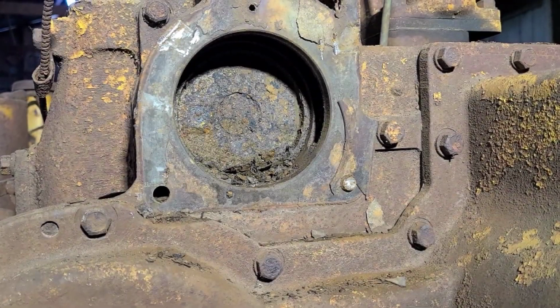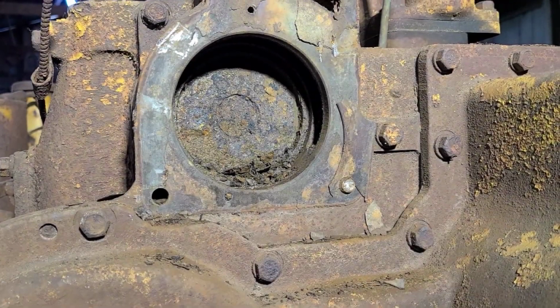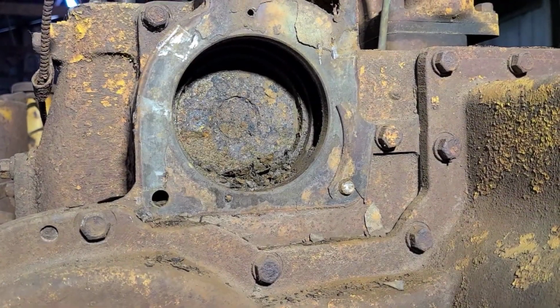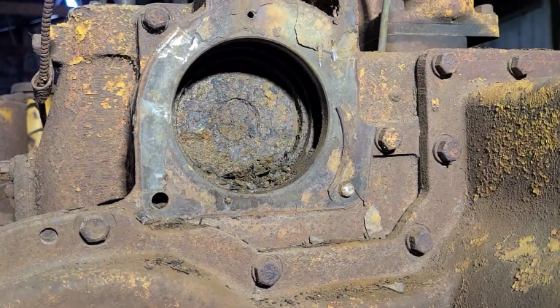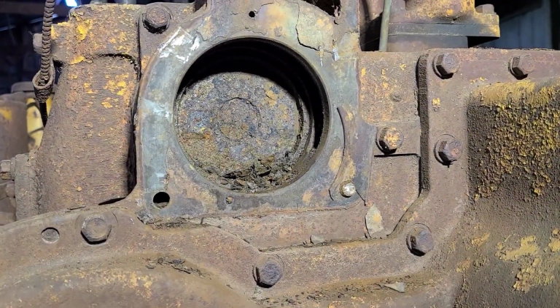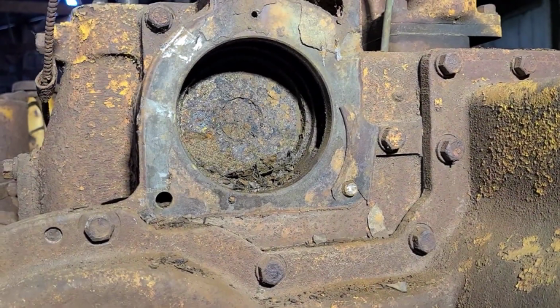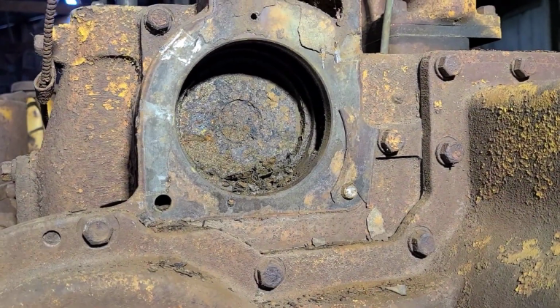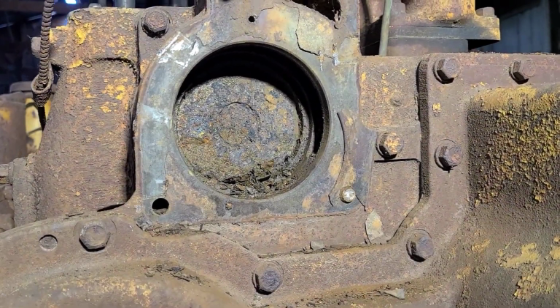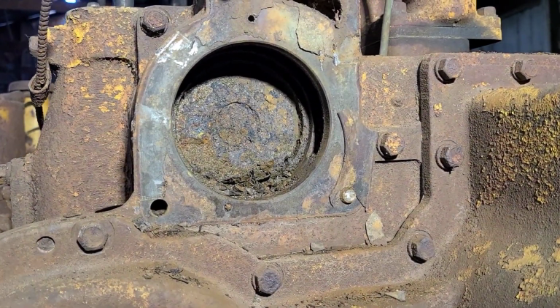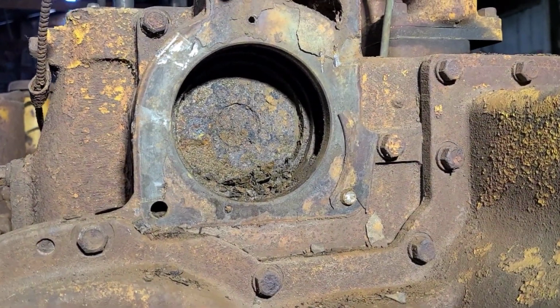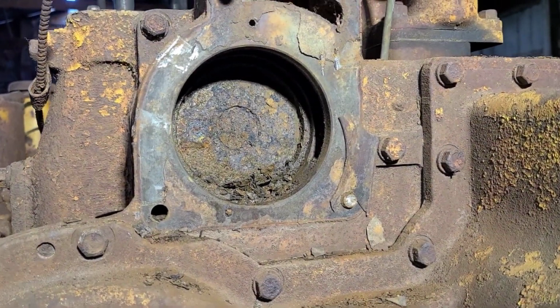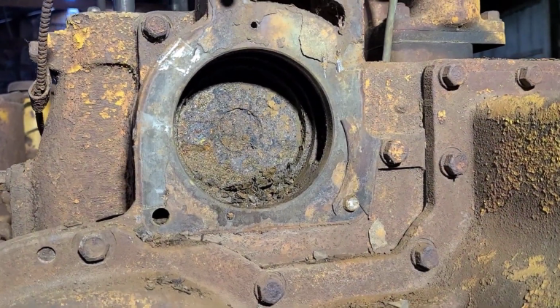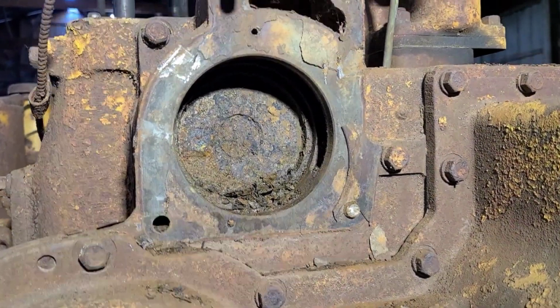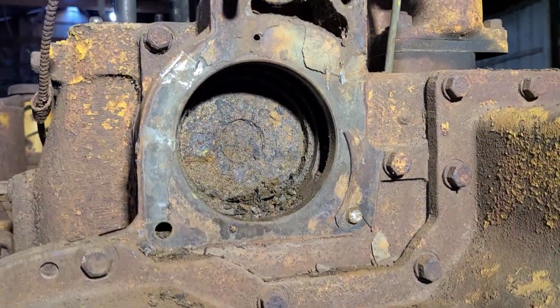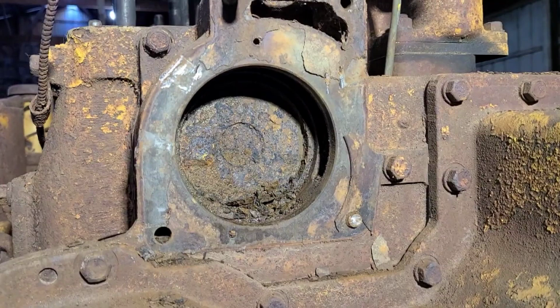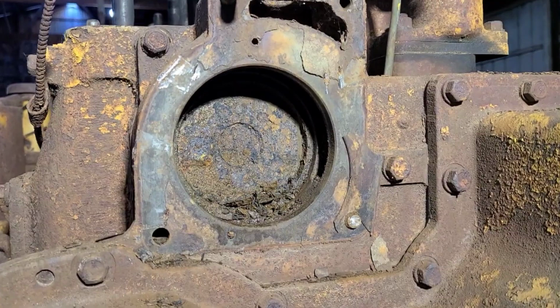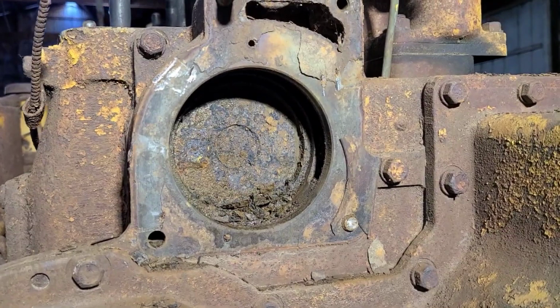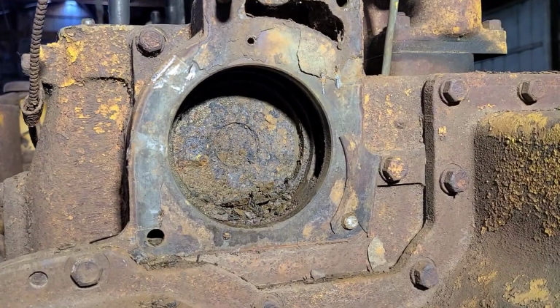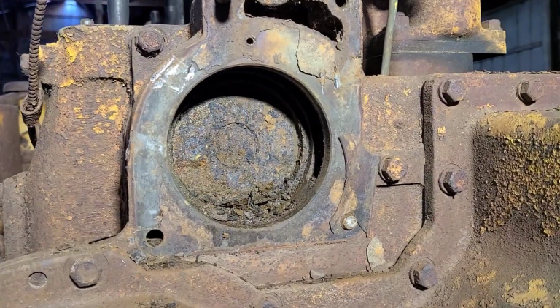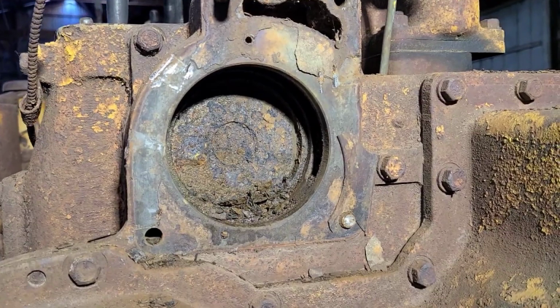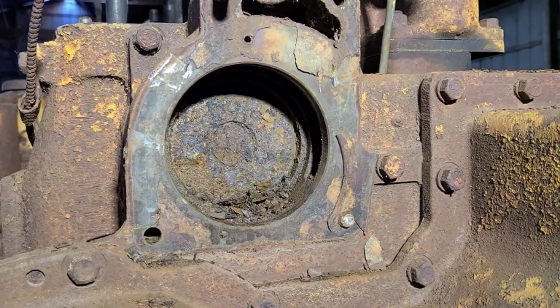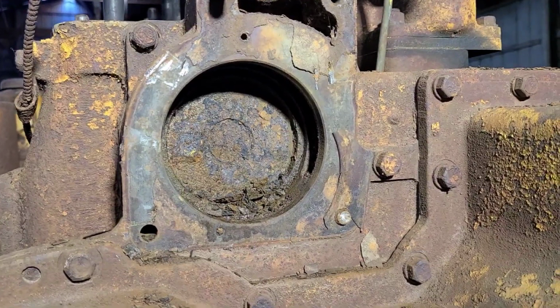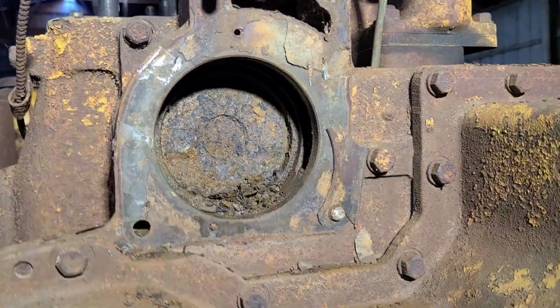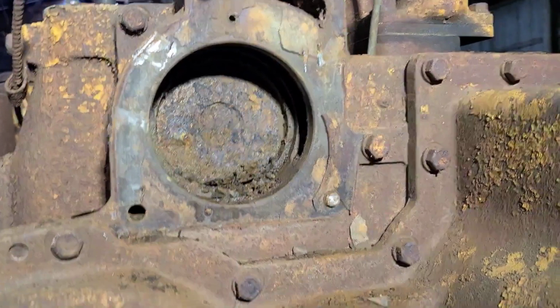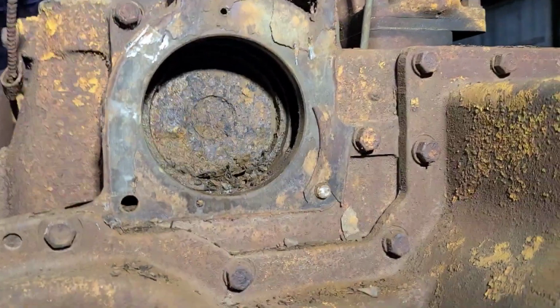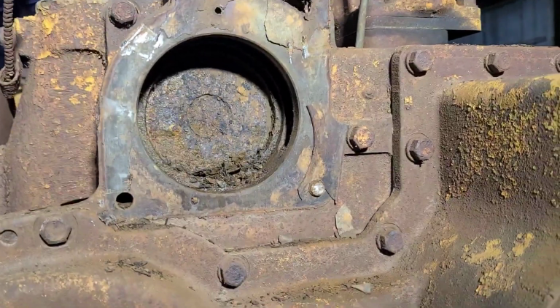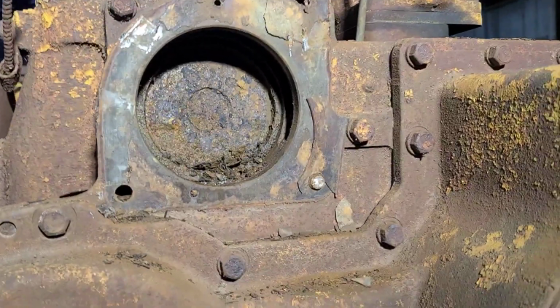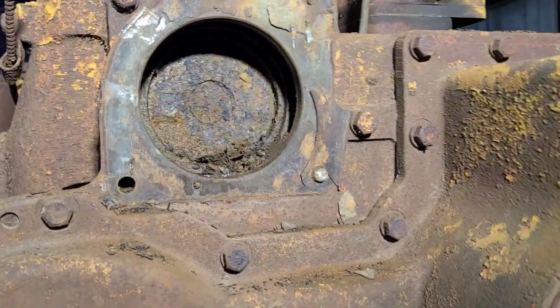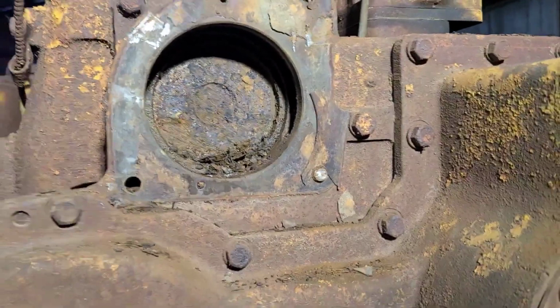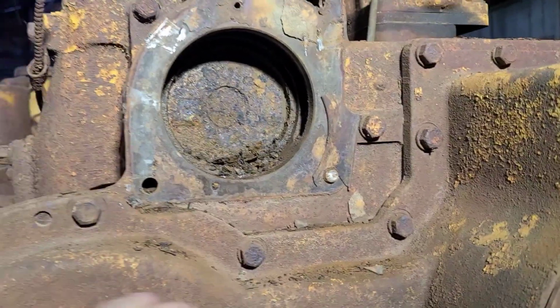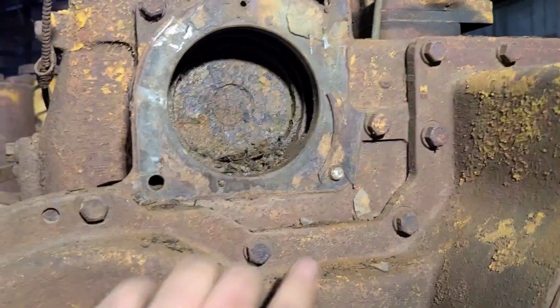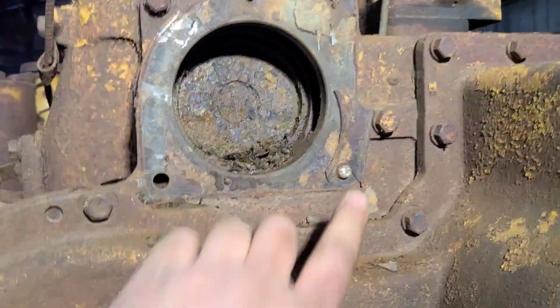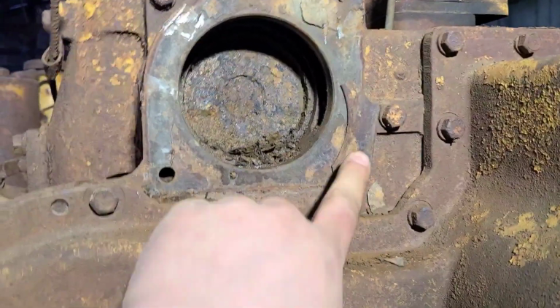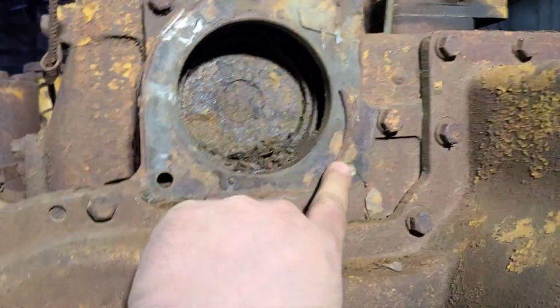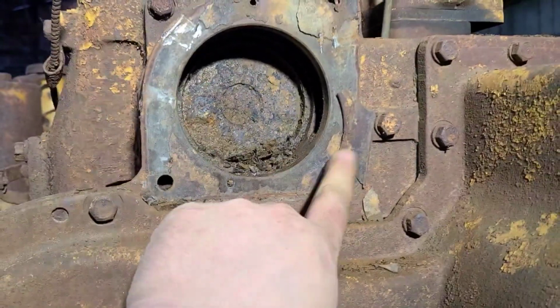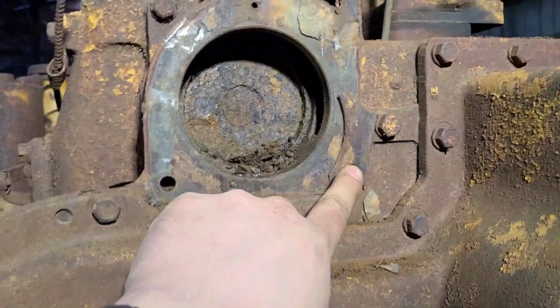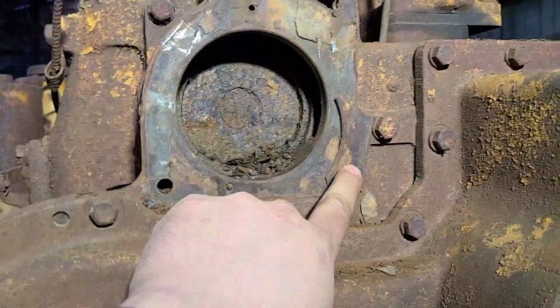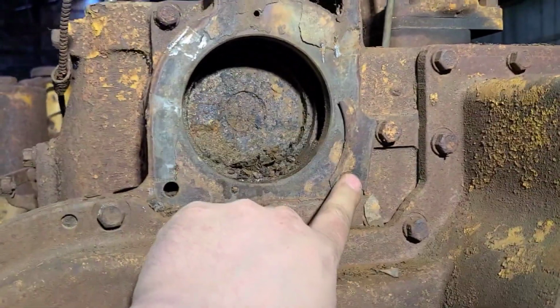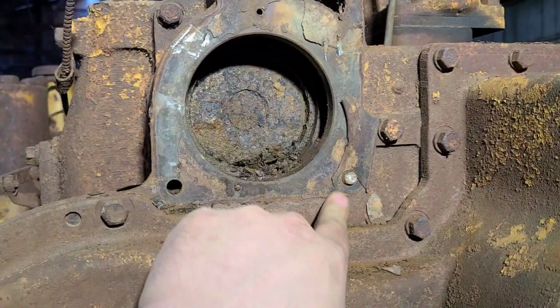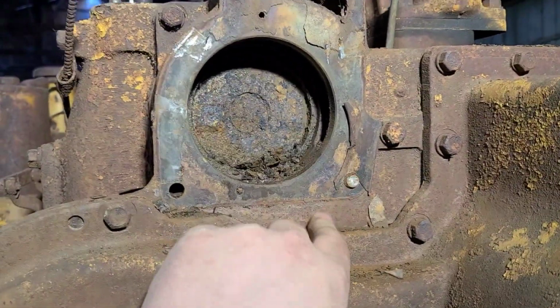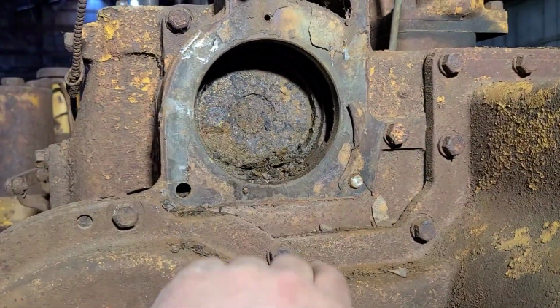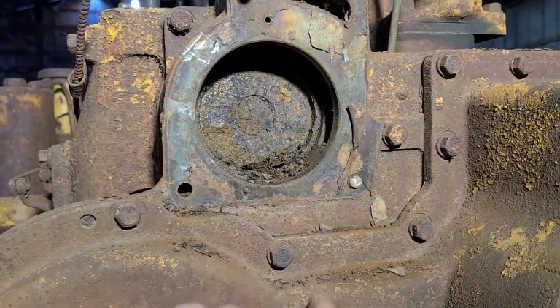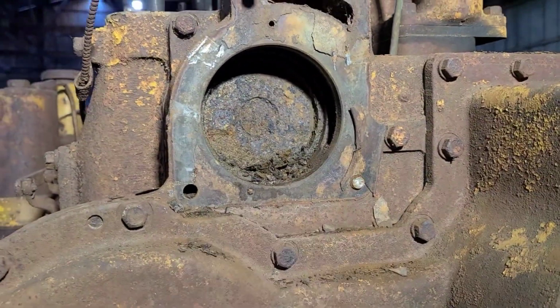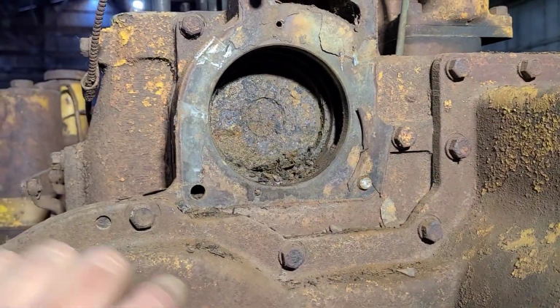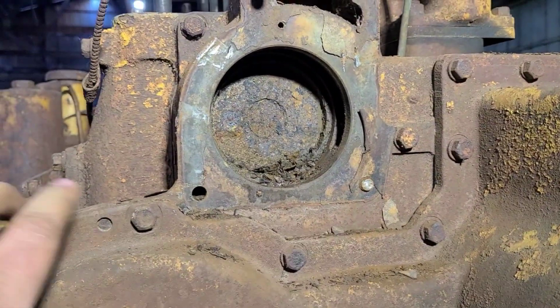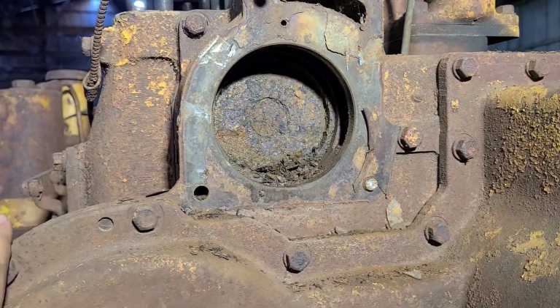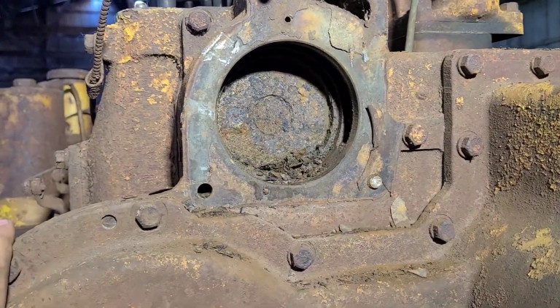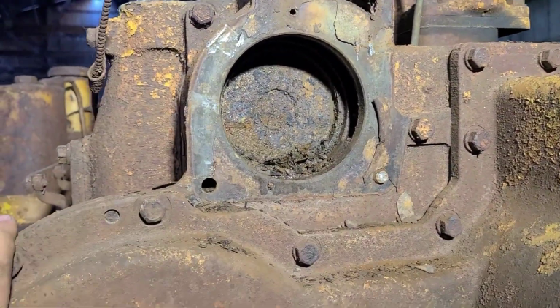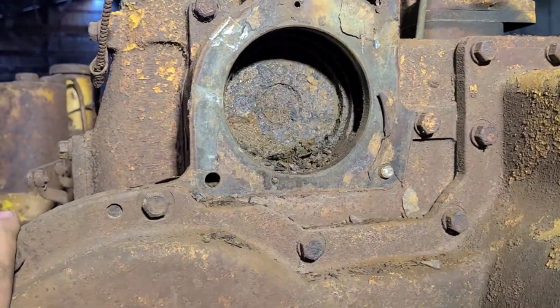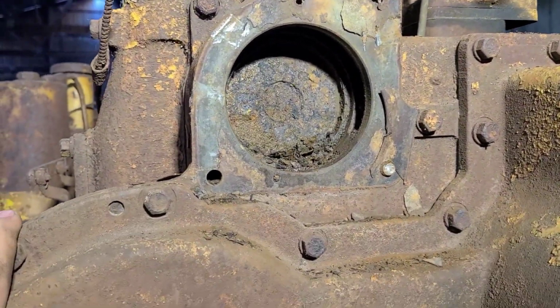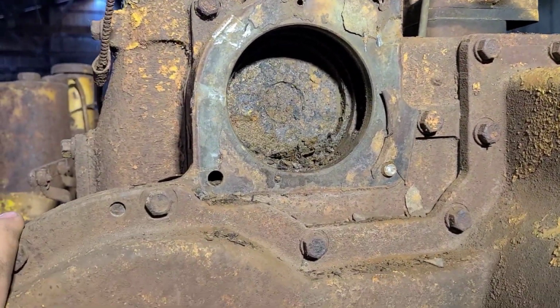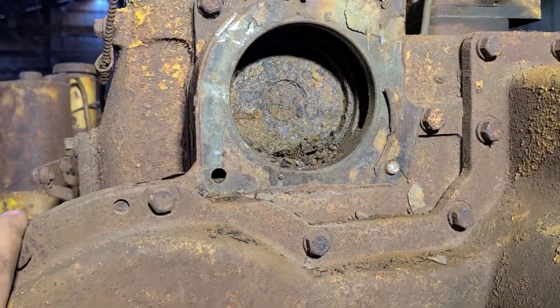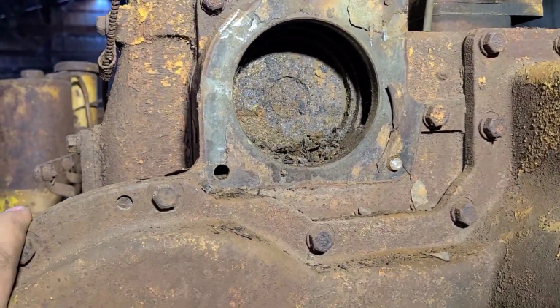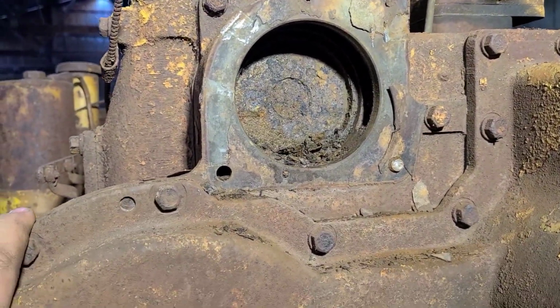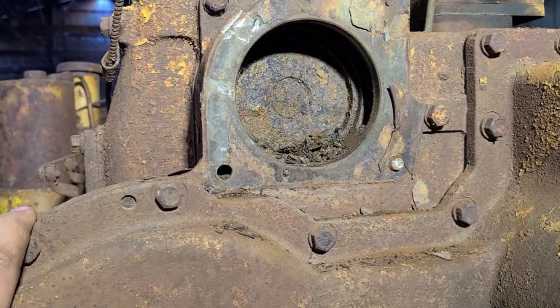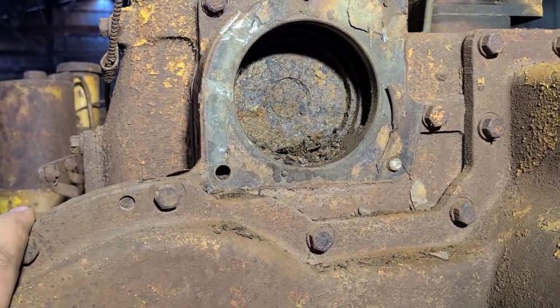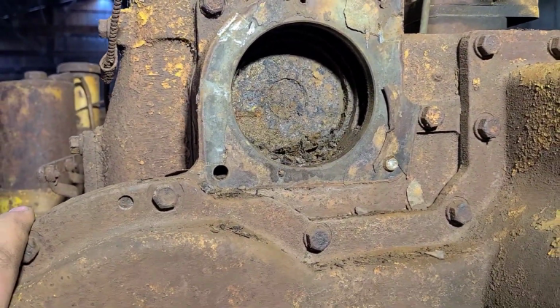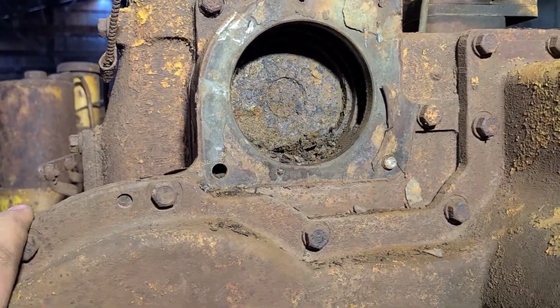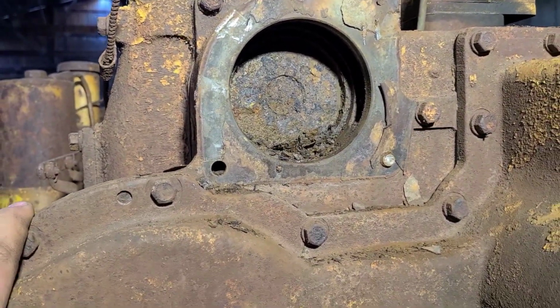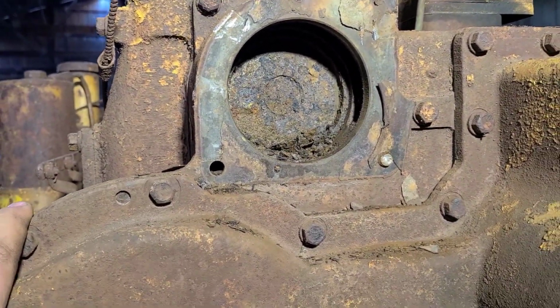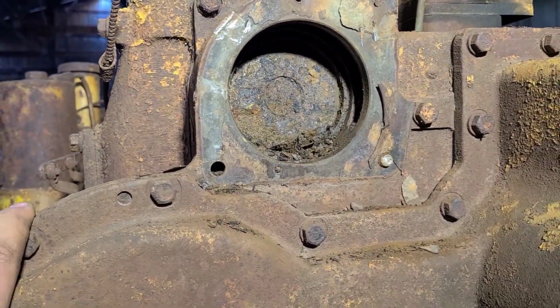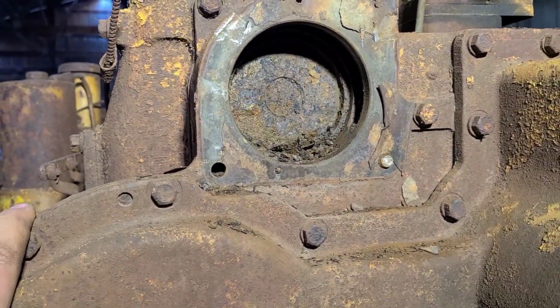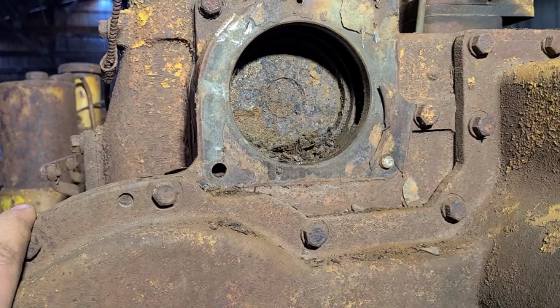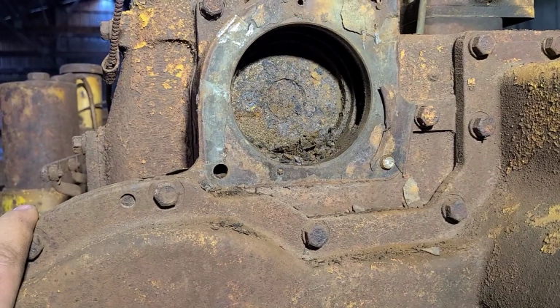The nastiness continues behind the water pump. We do have one broken bolt we'll have to get out there — not the end of the world.